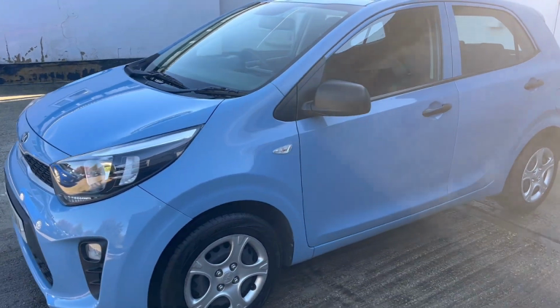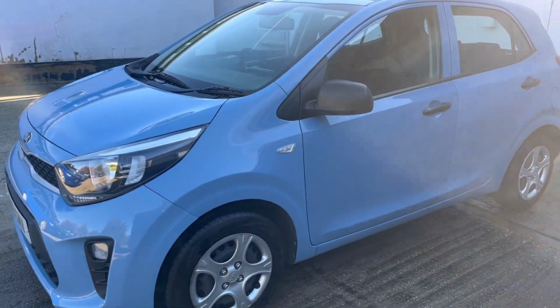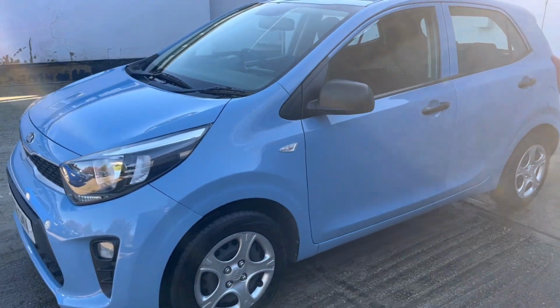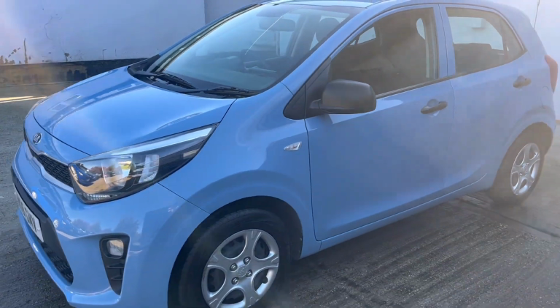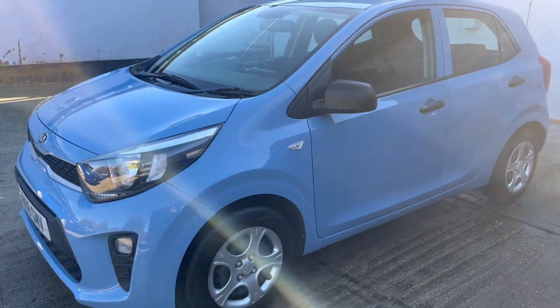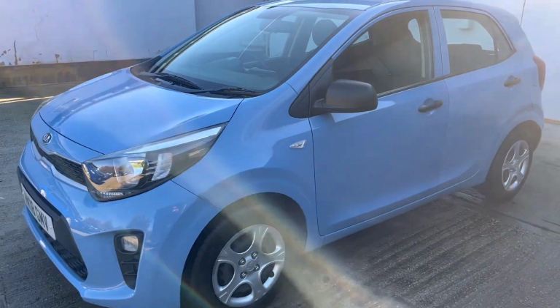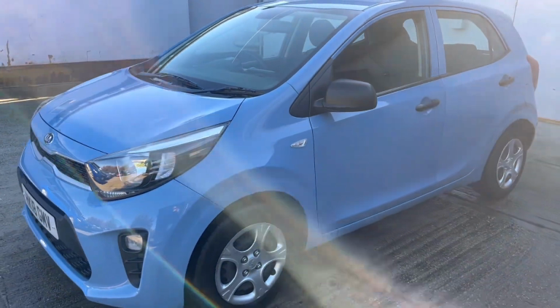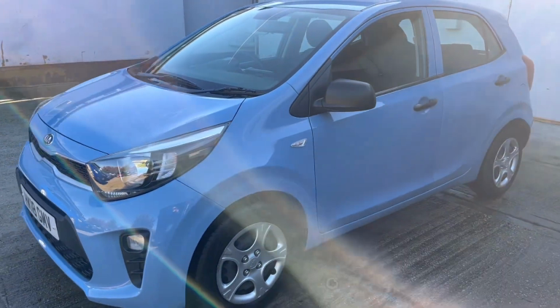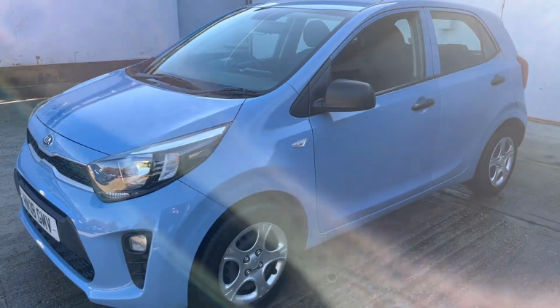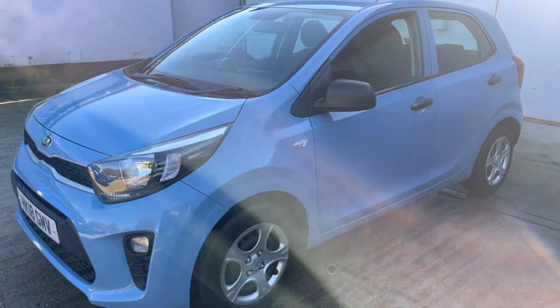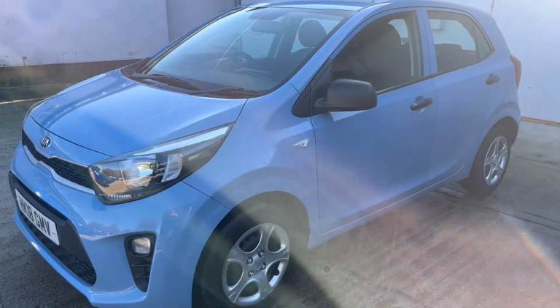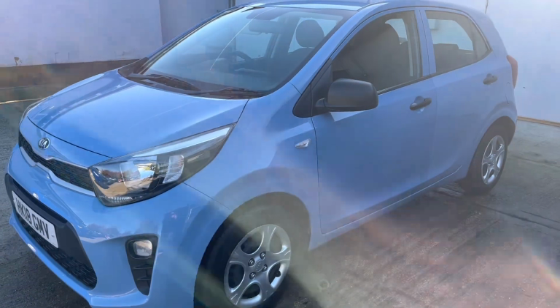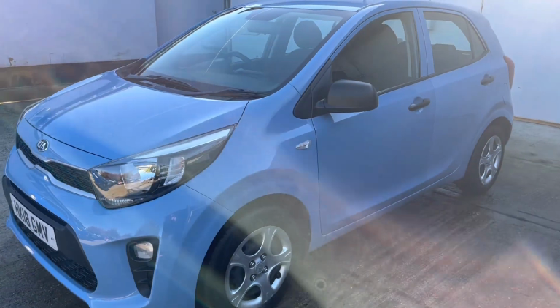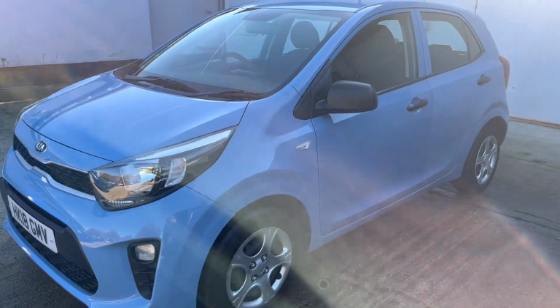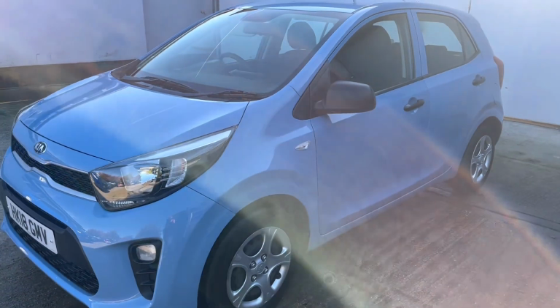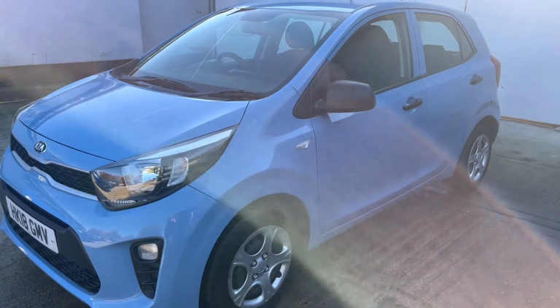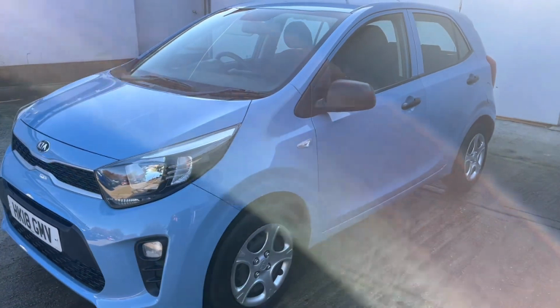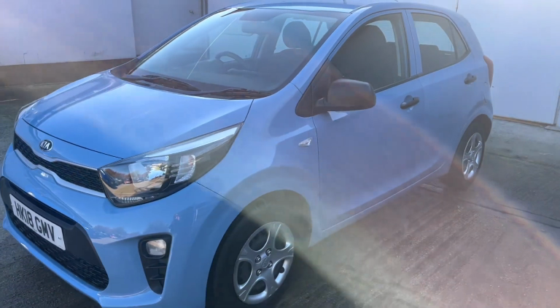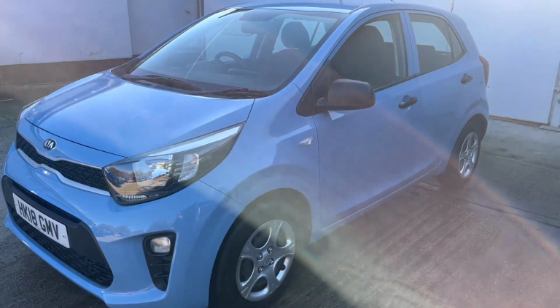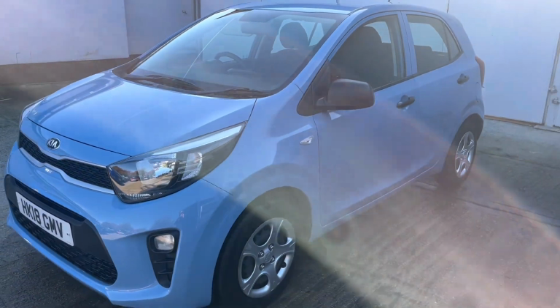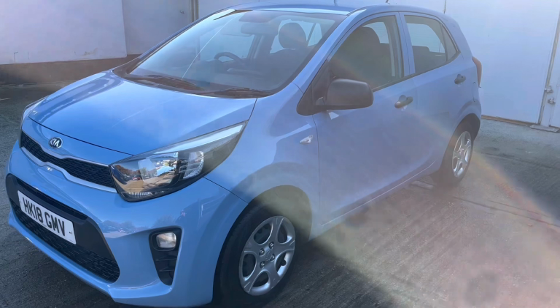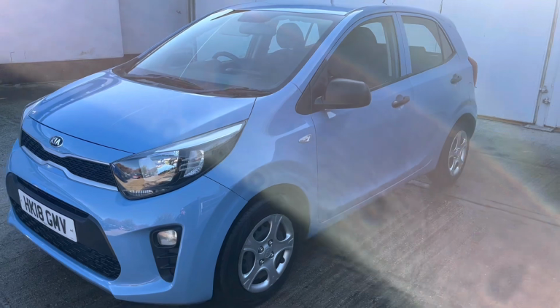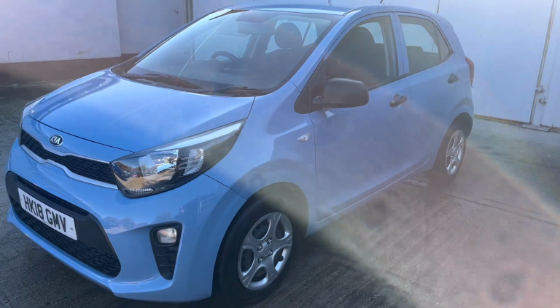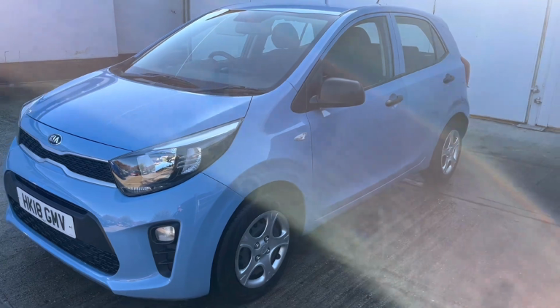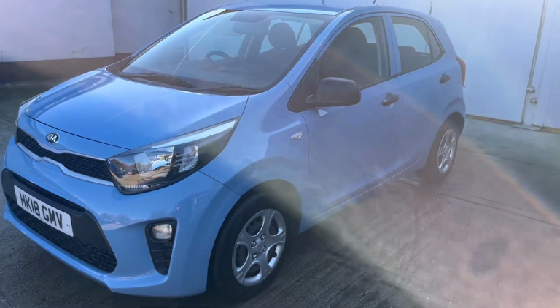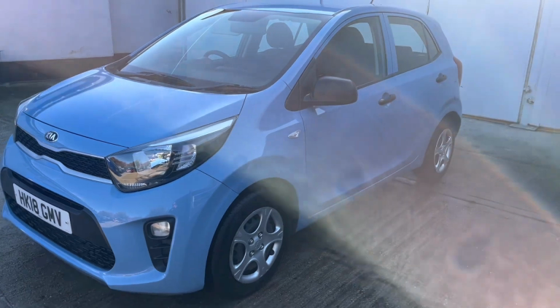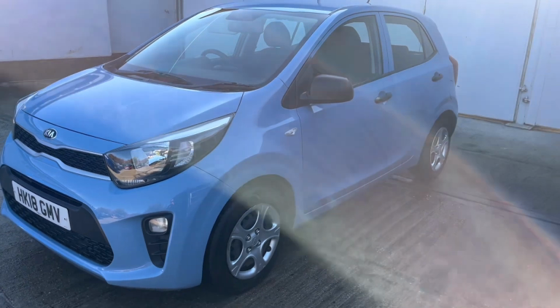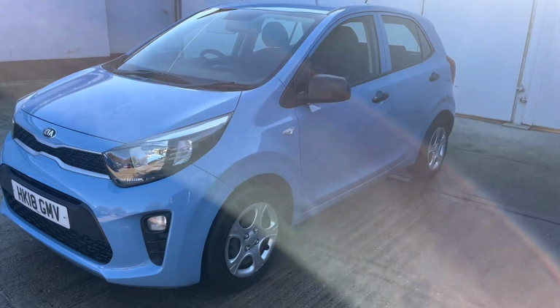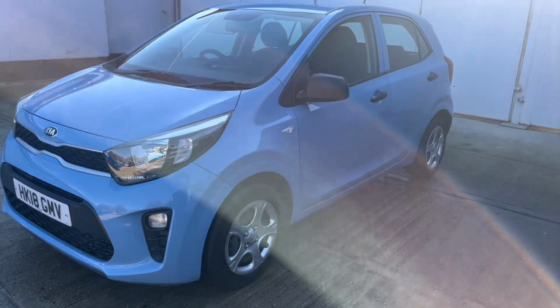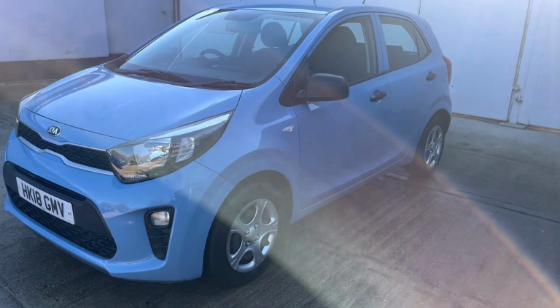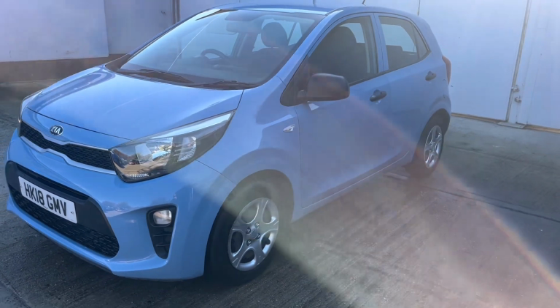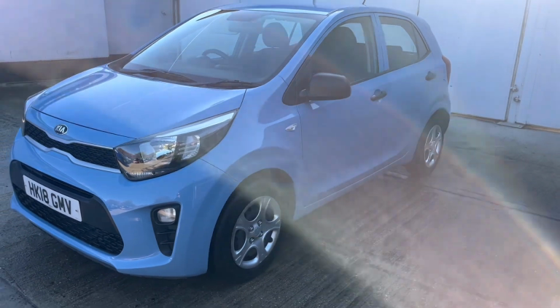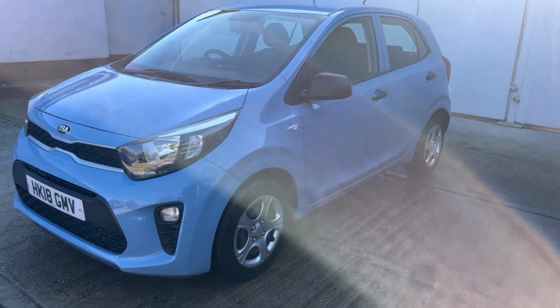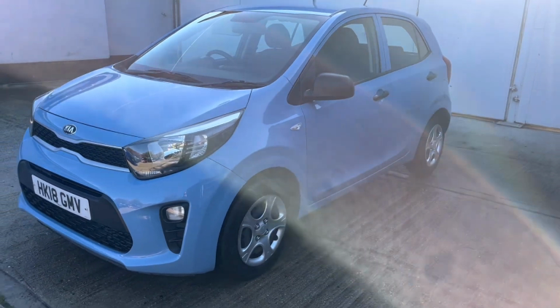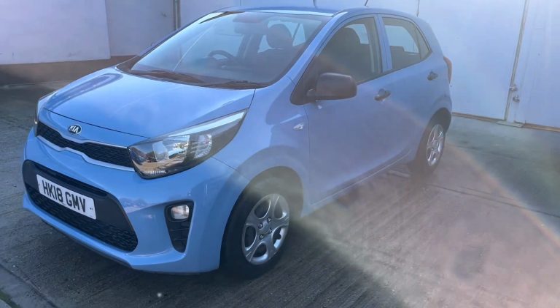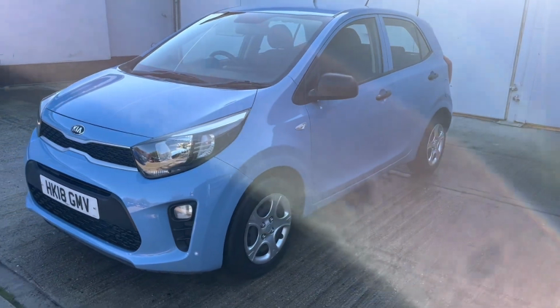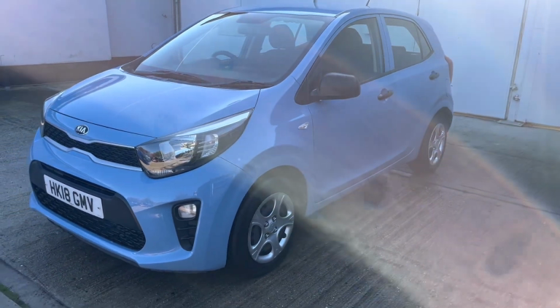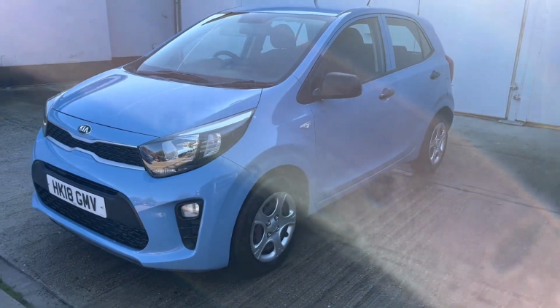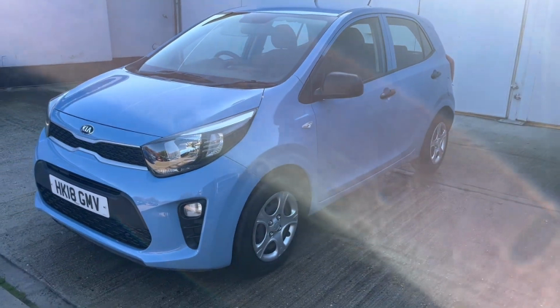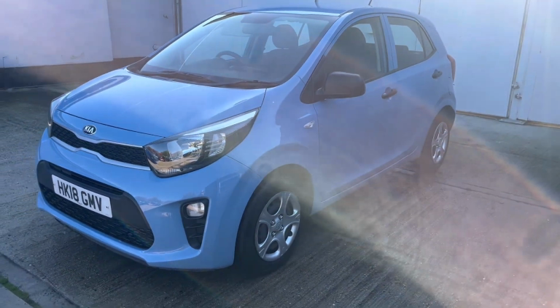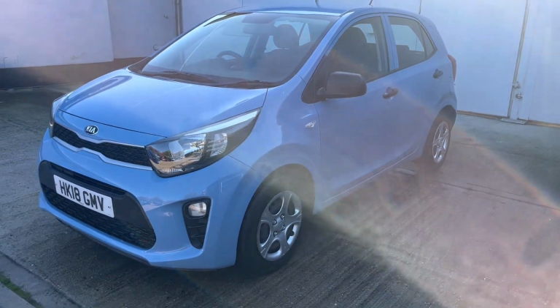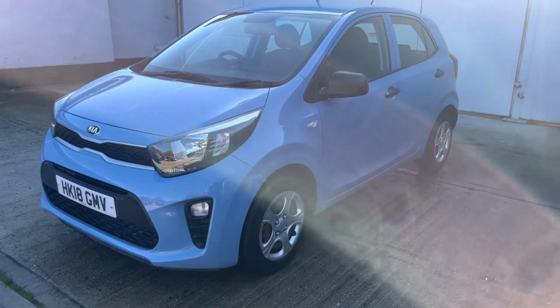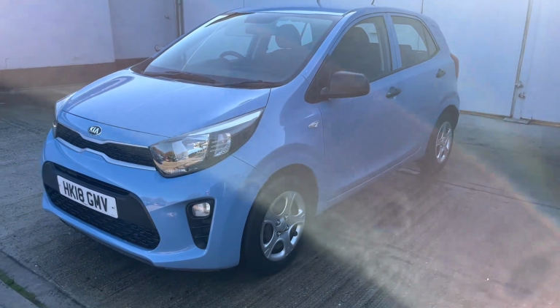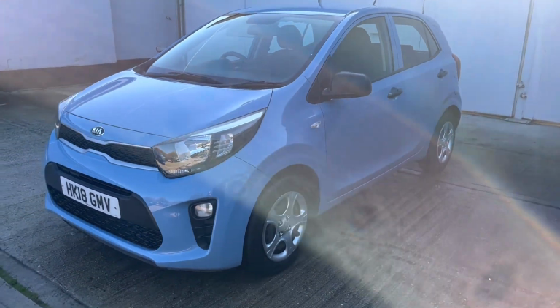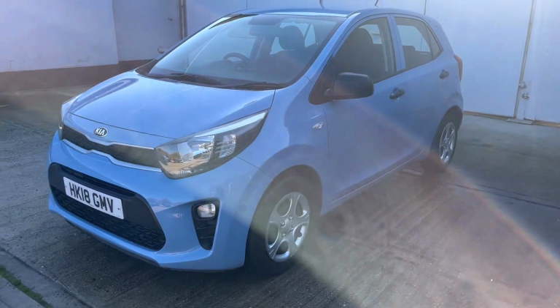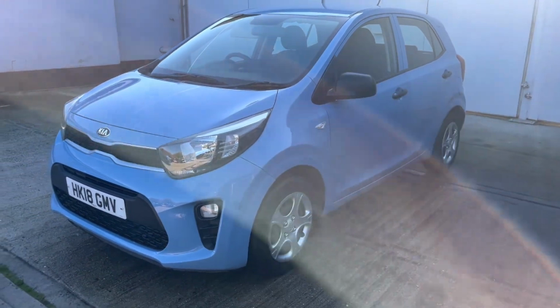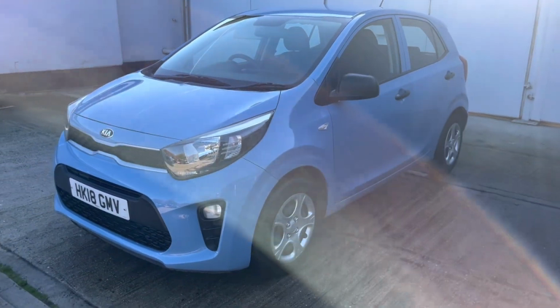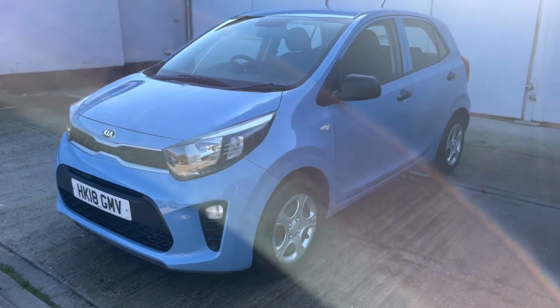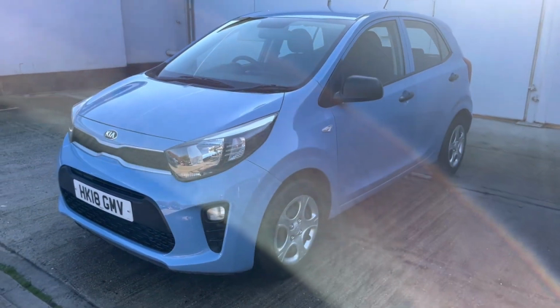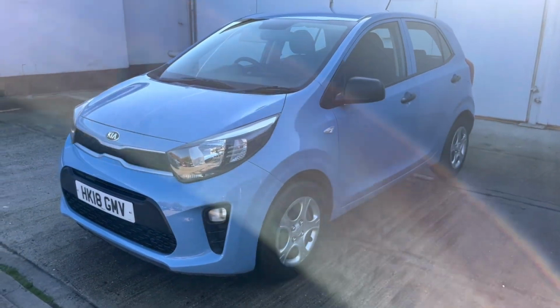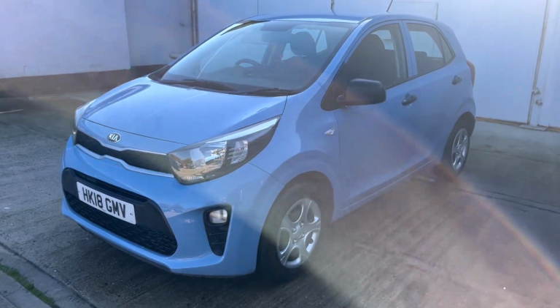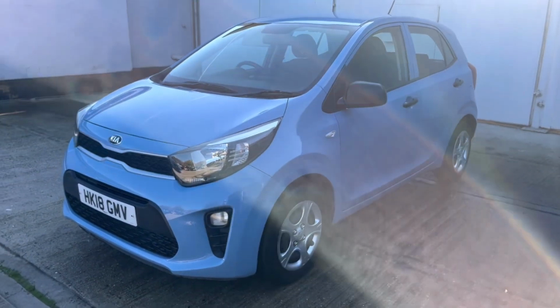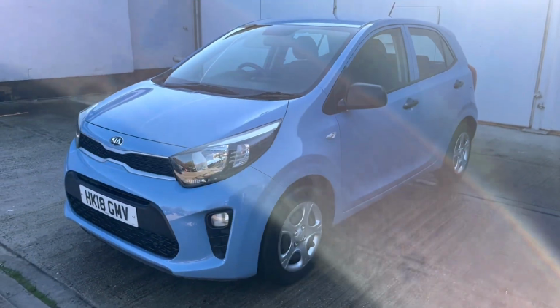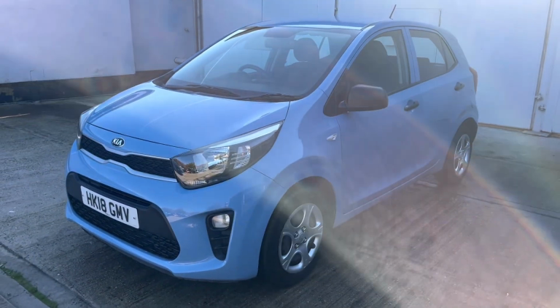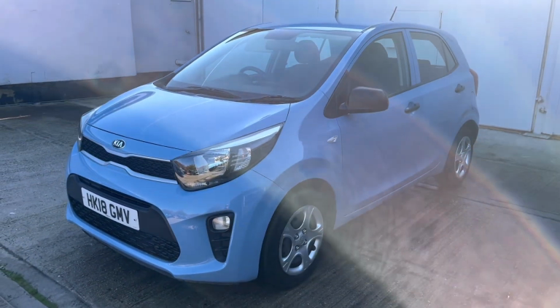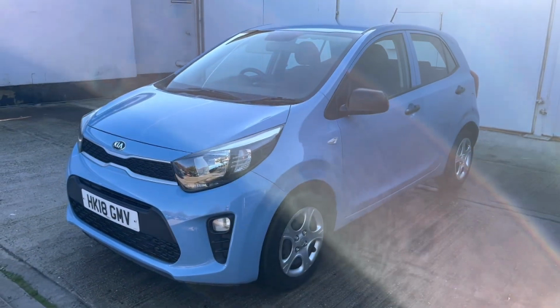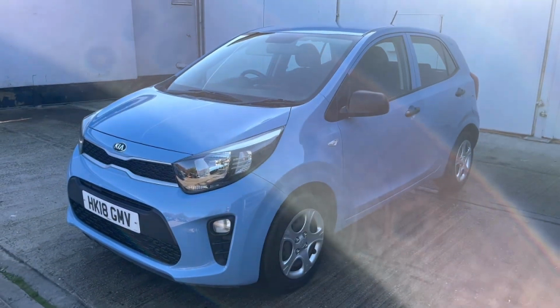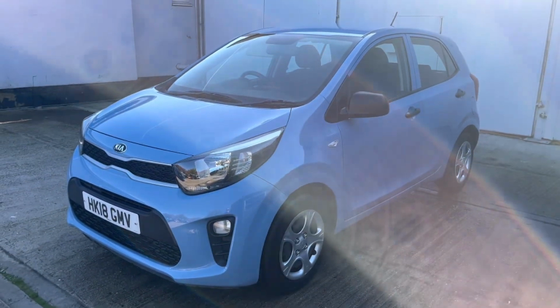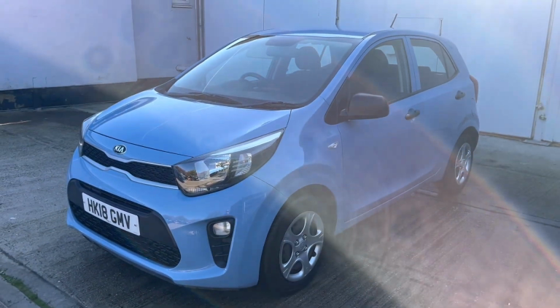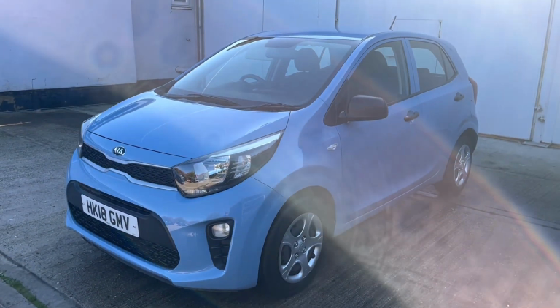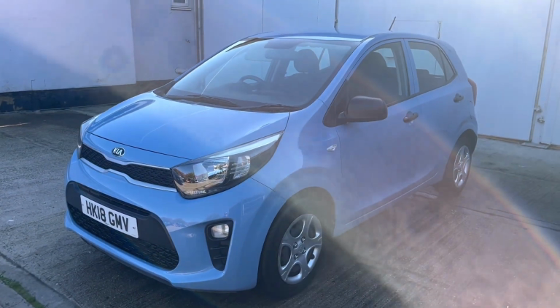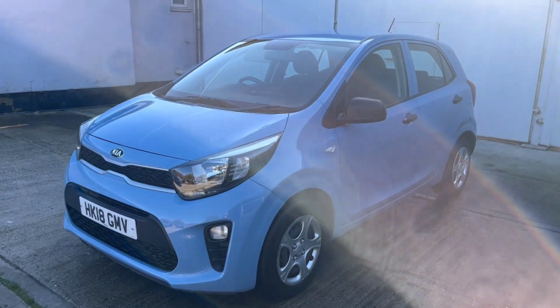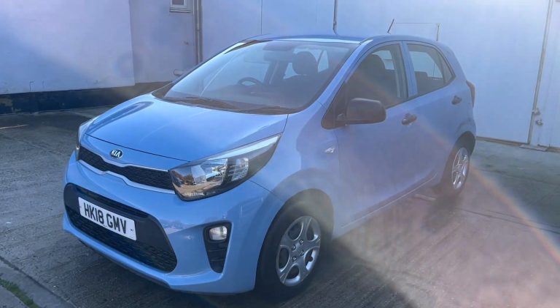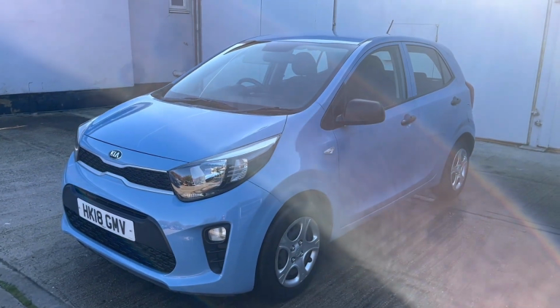Very good set of tyres. Fronts virtually brand new on 7mm of tread and the rear tyres on 7 and 4mm.